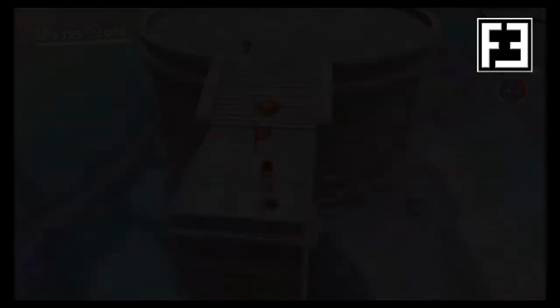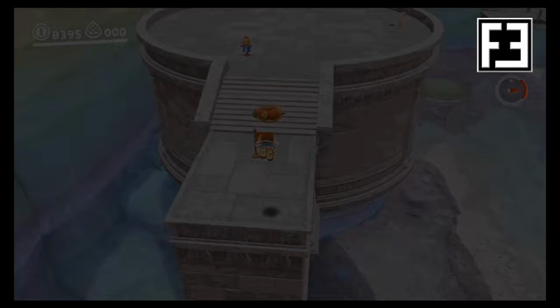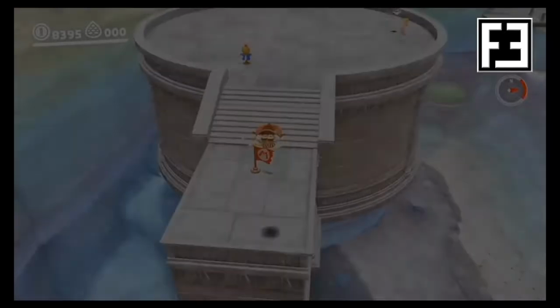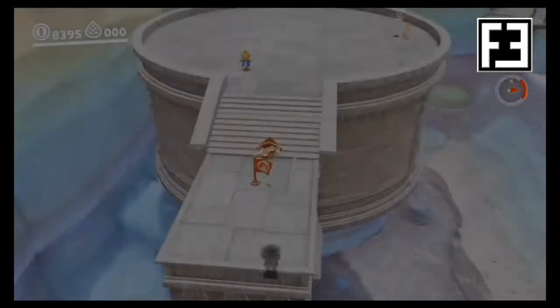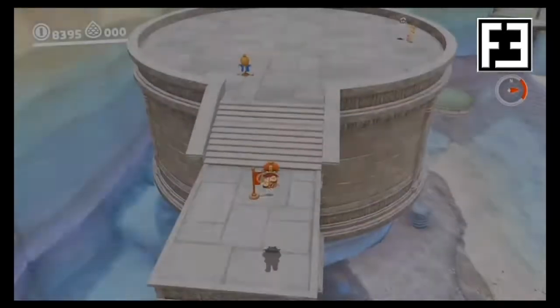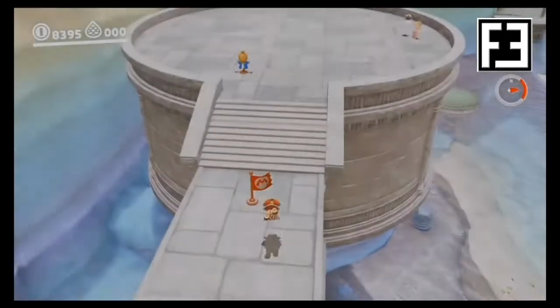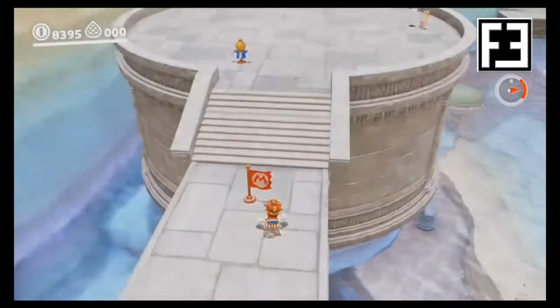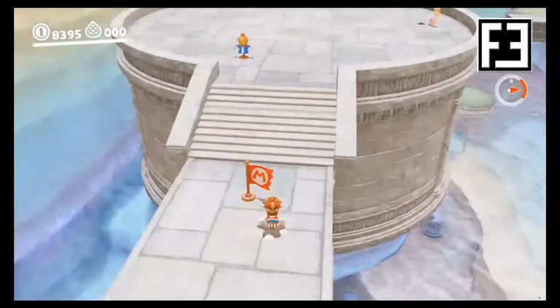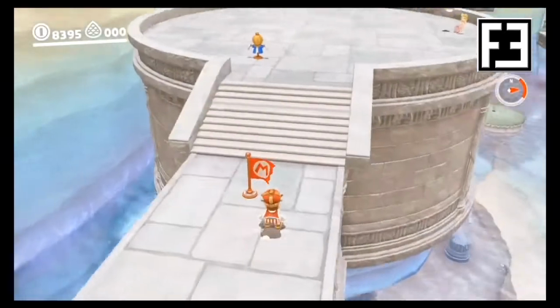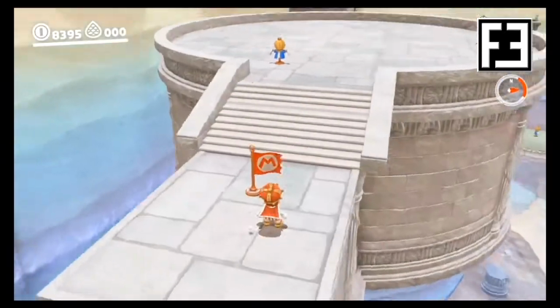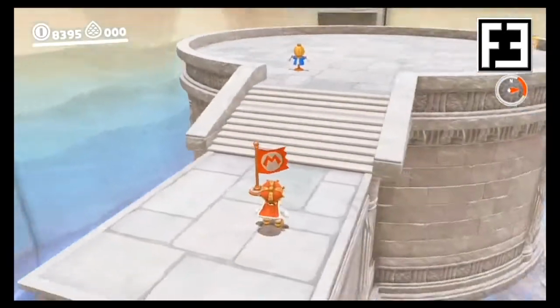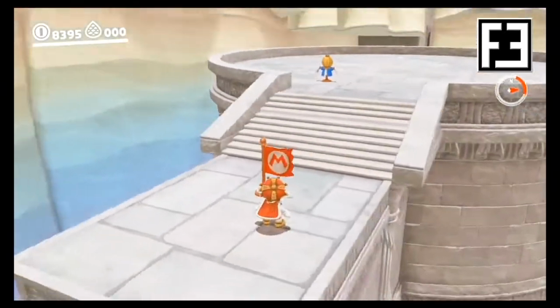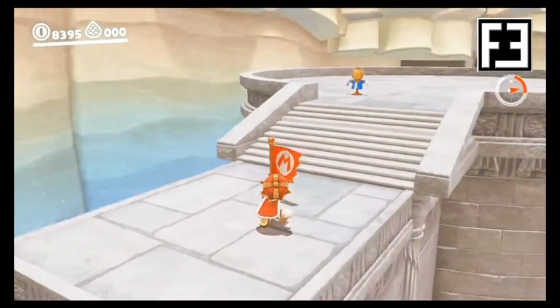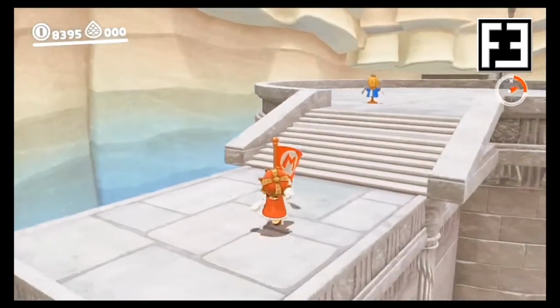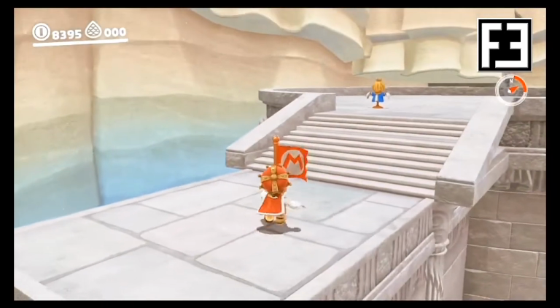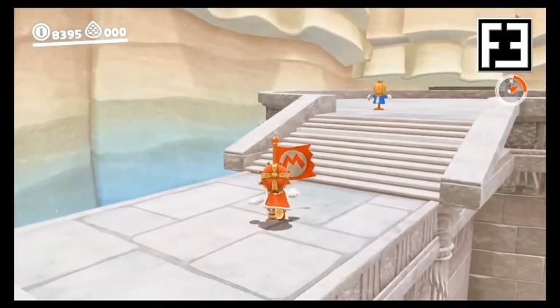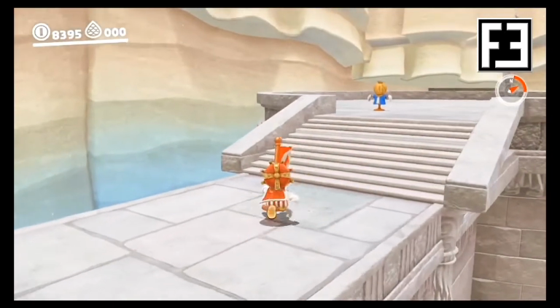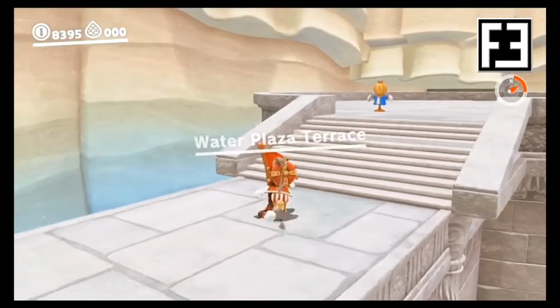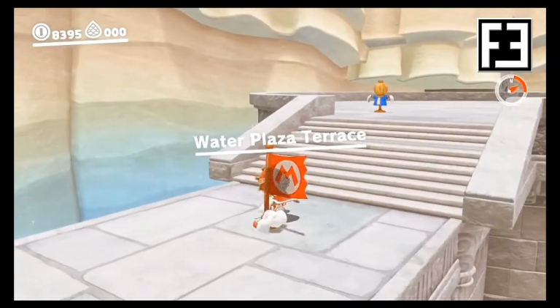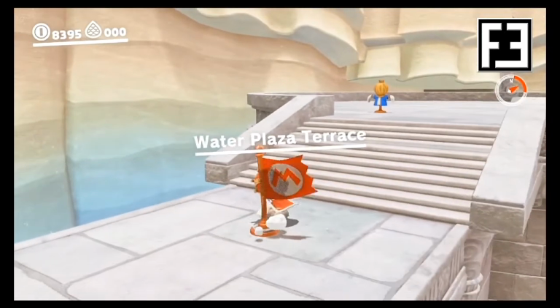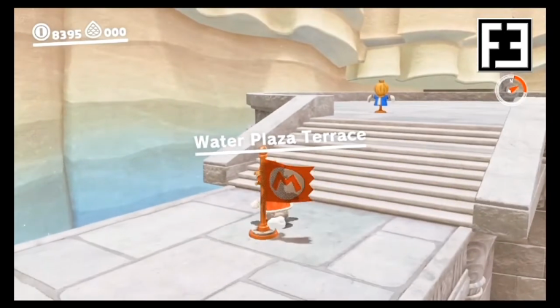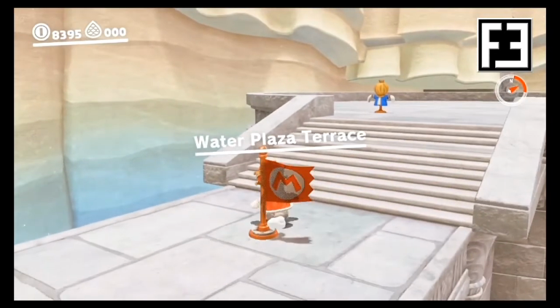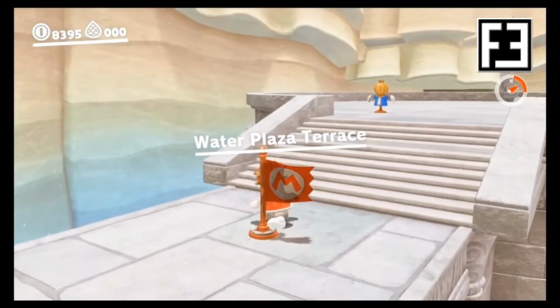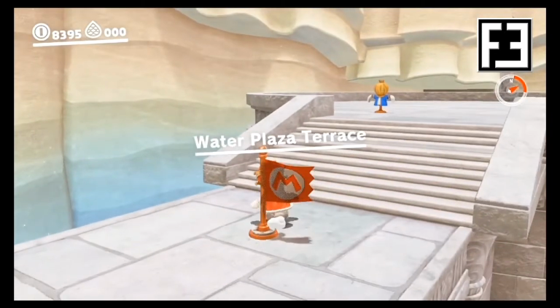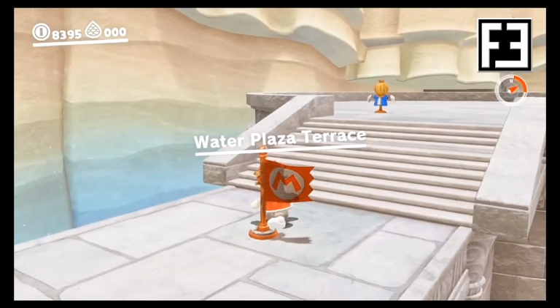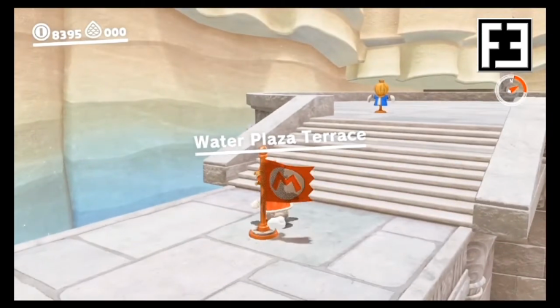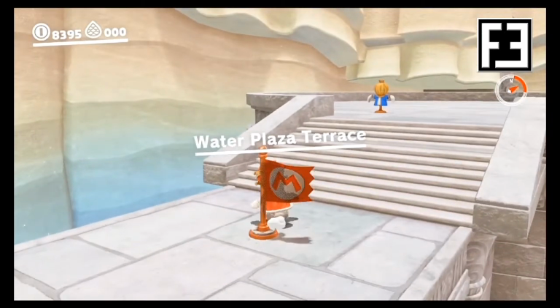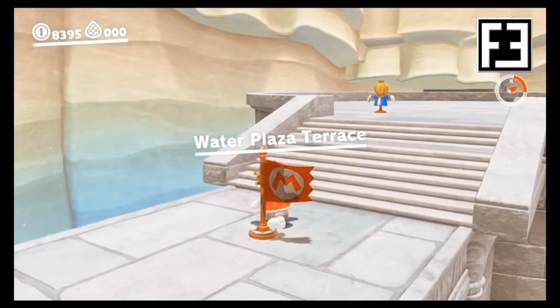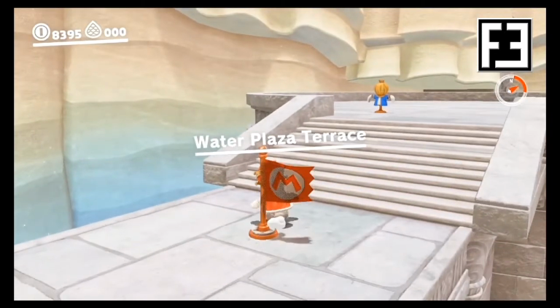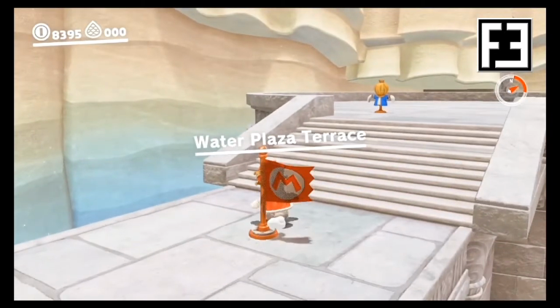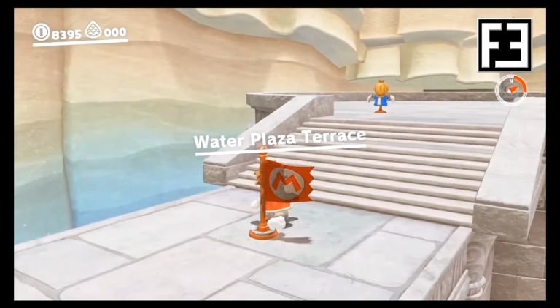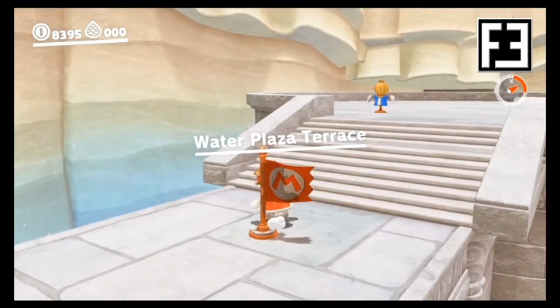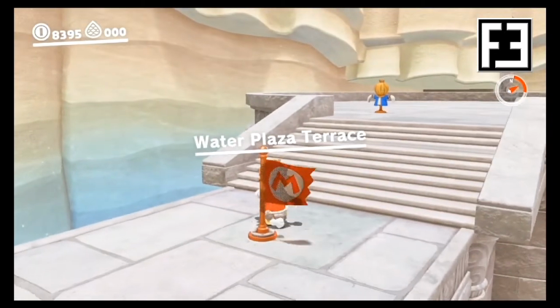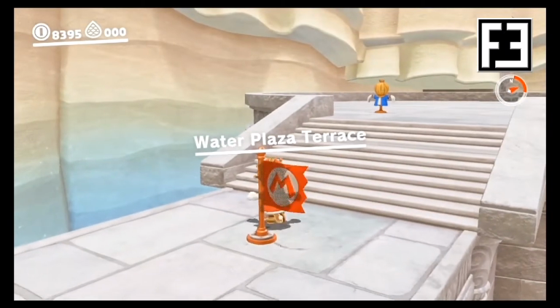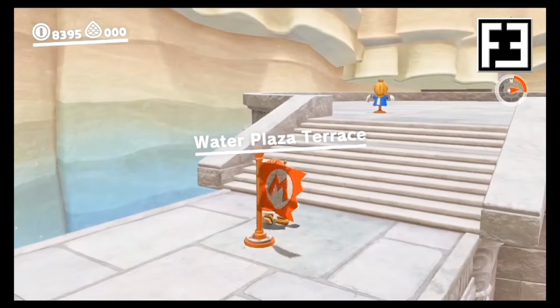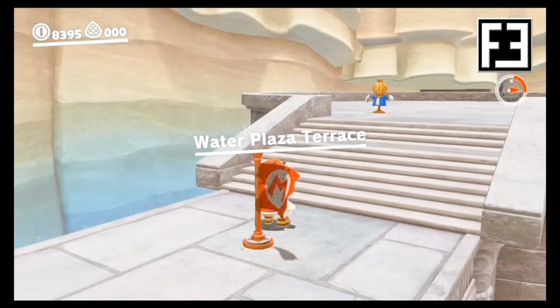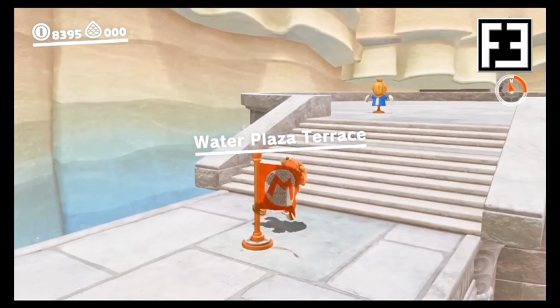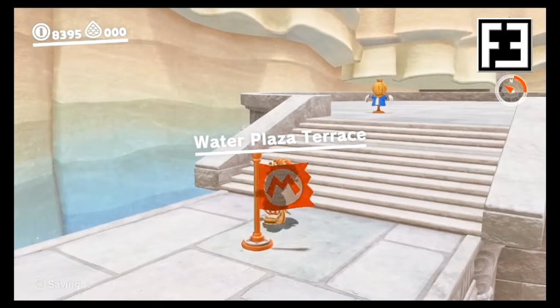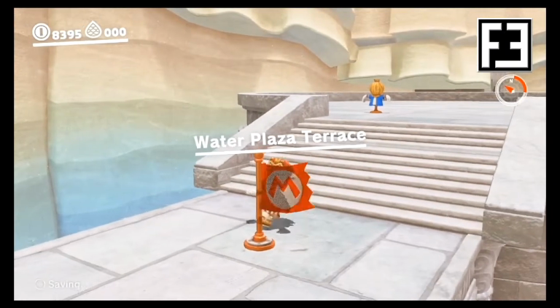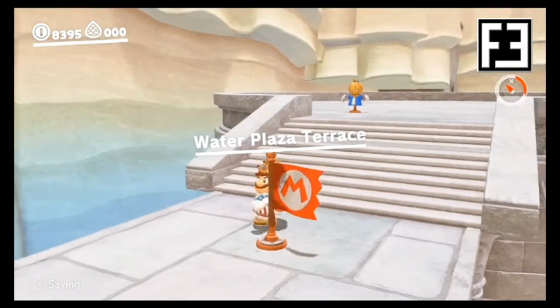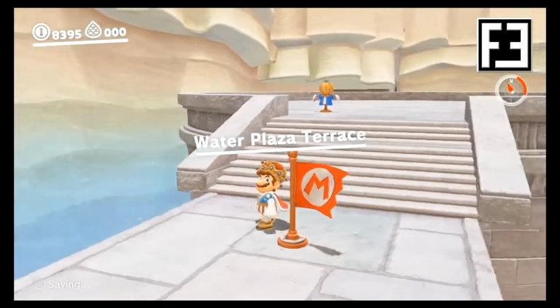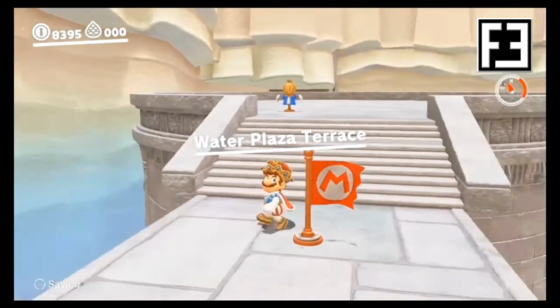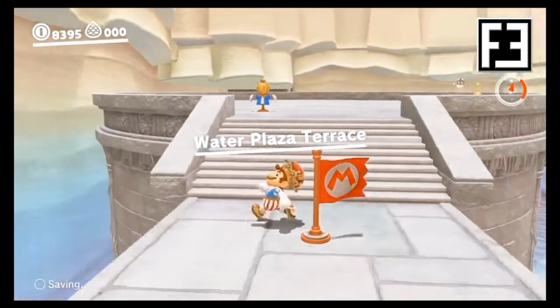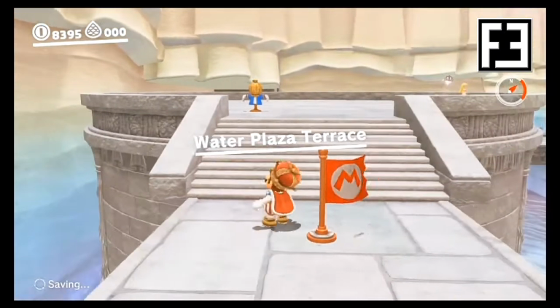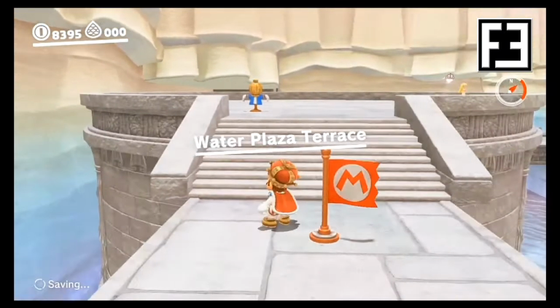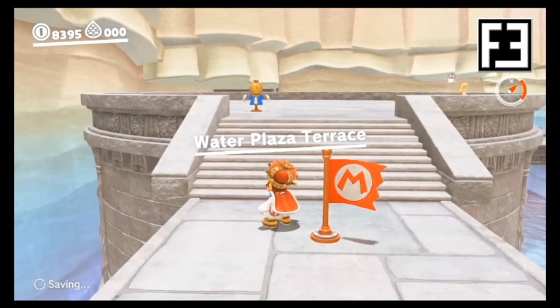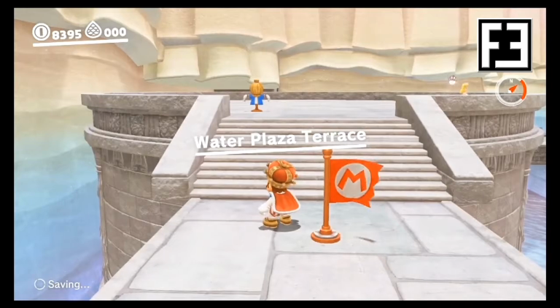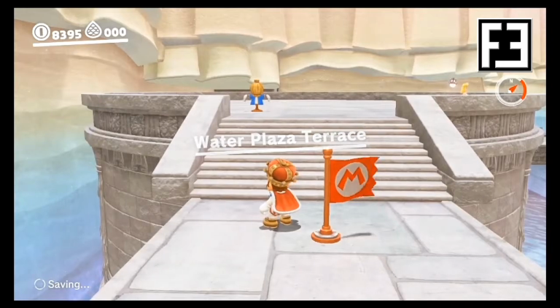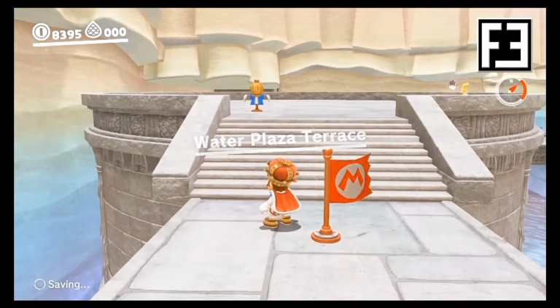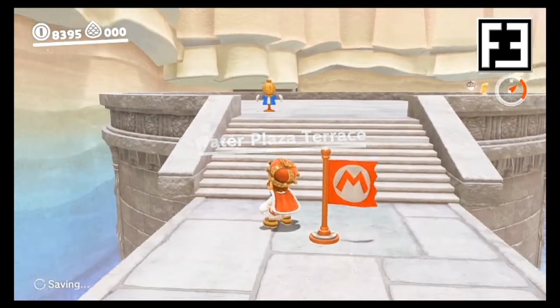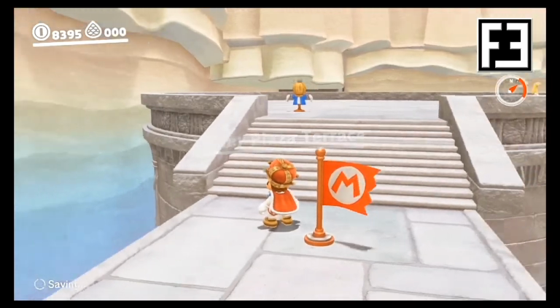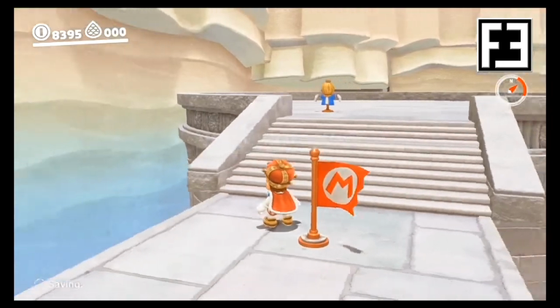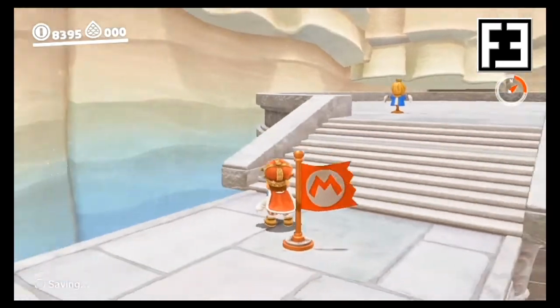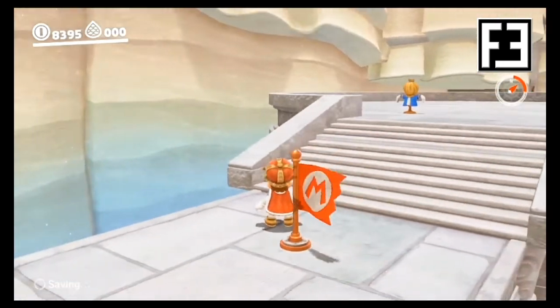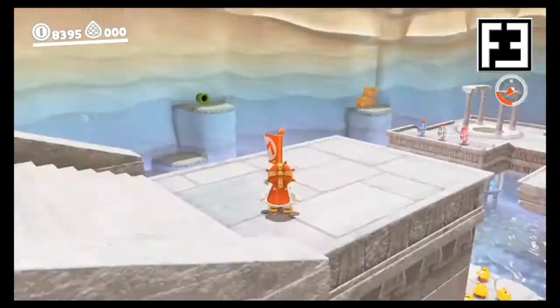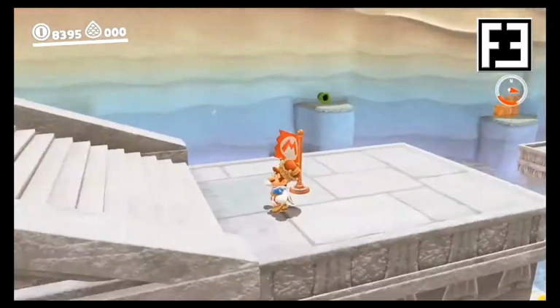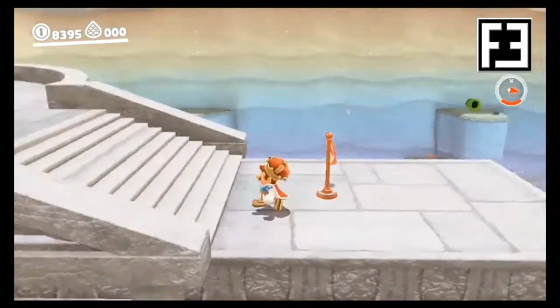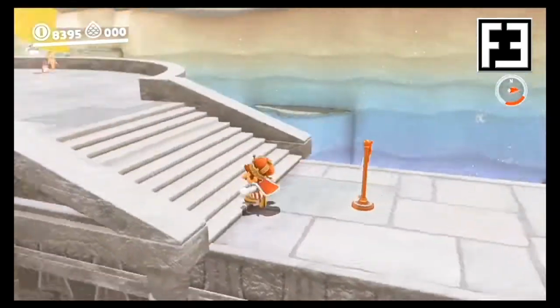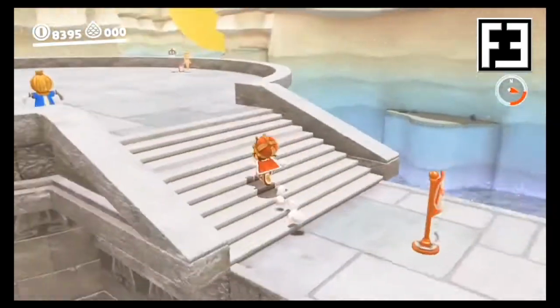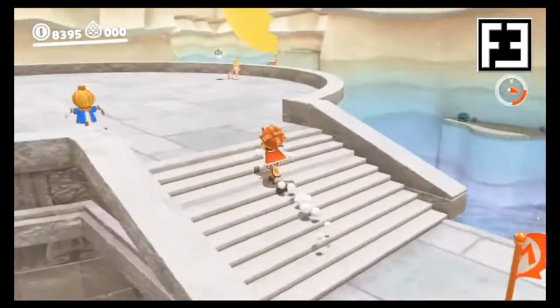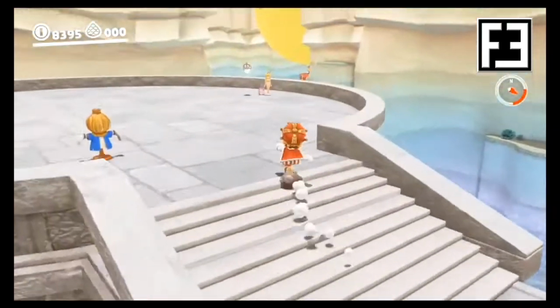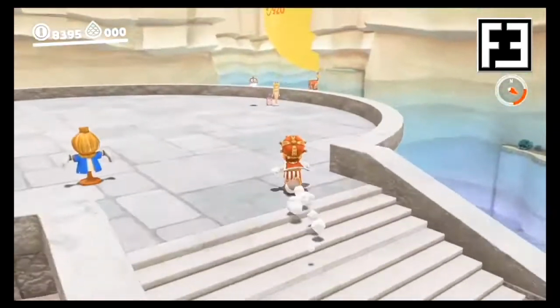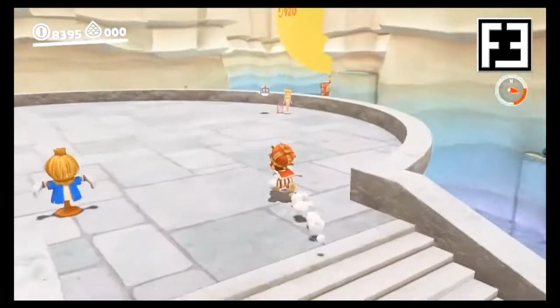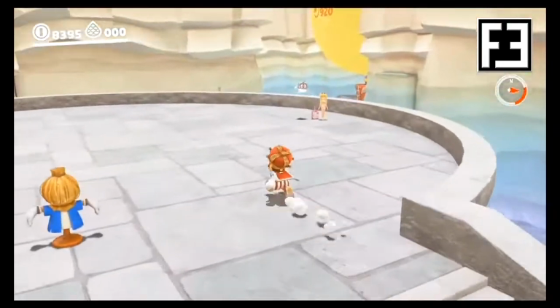In the Lake Kingdom, we'll start from the Water Plaza Terrace. From there, we'll head up the stairs to the main platform where Peach will be waiting on the right.